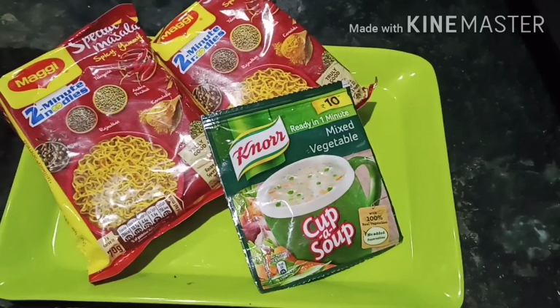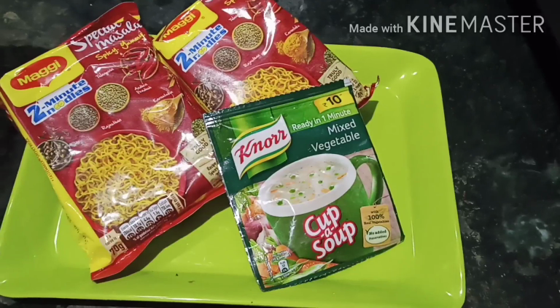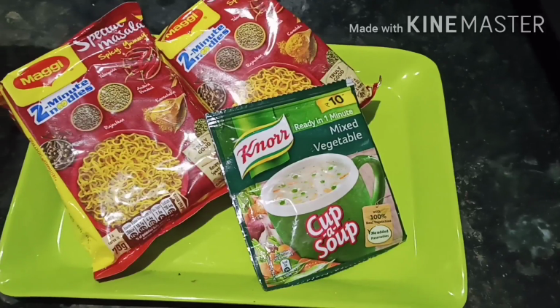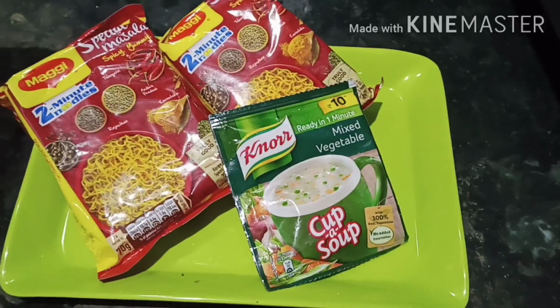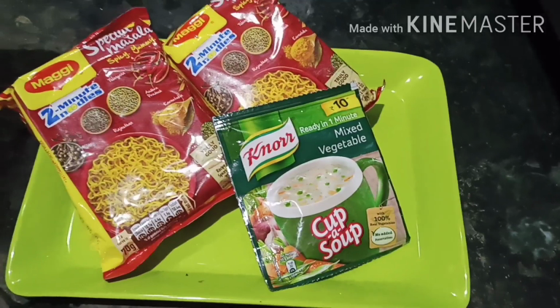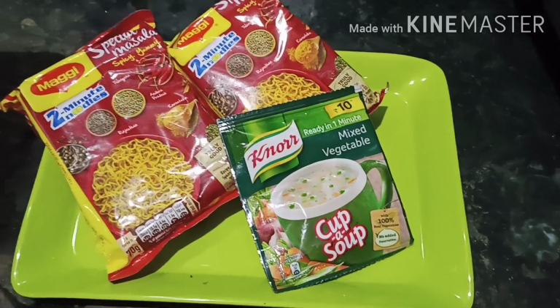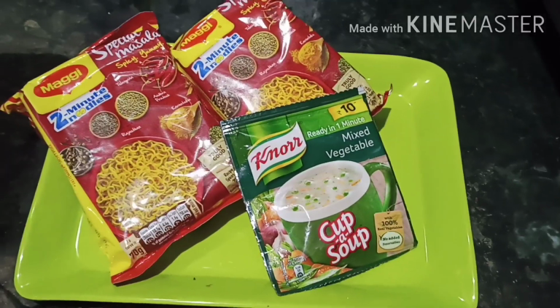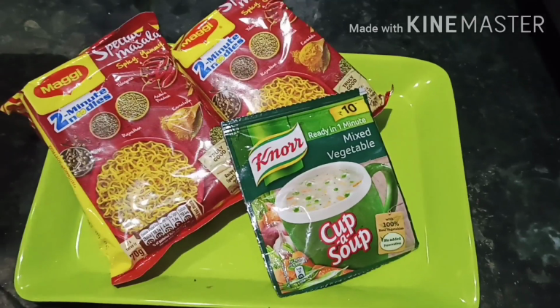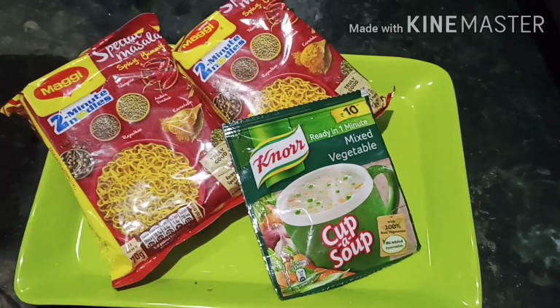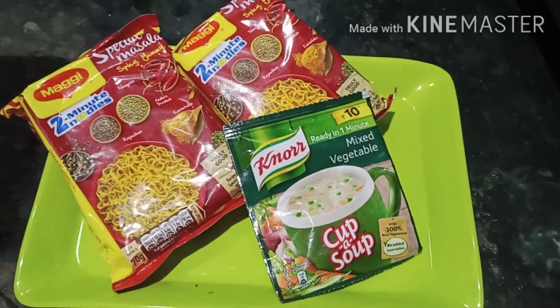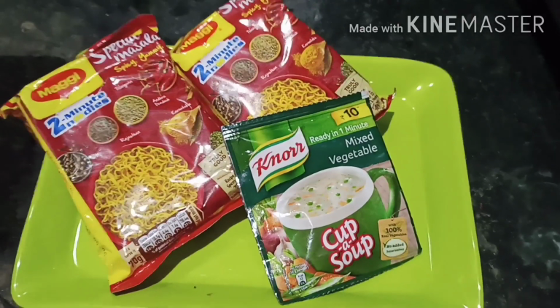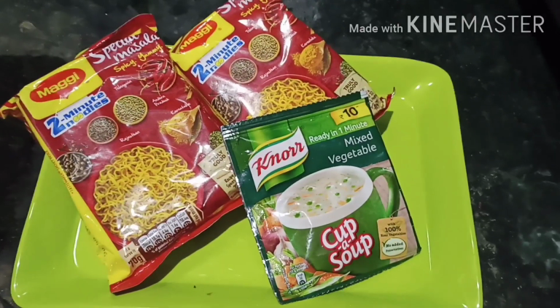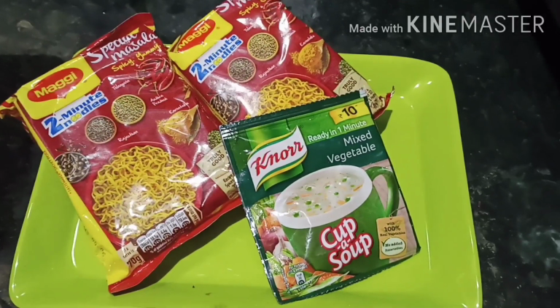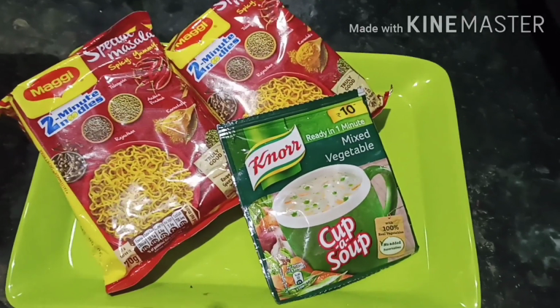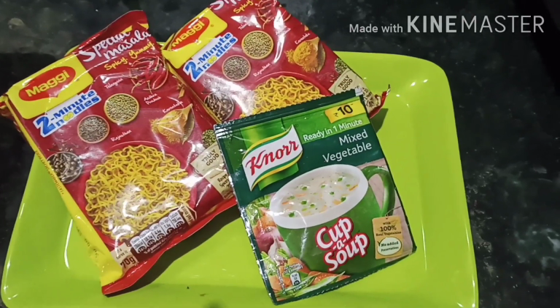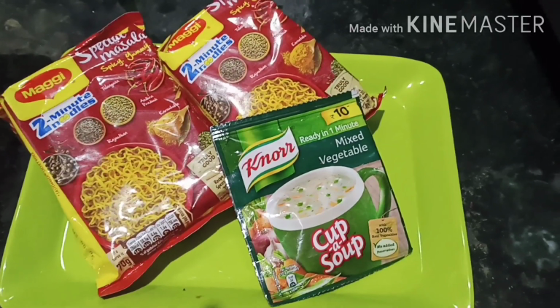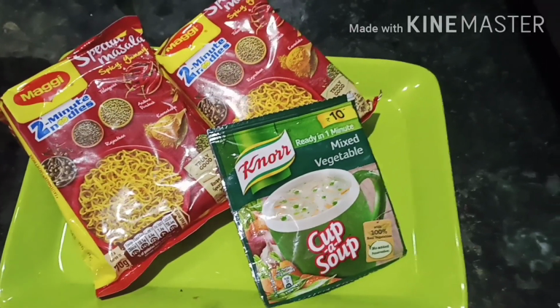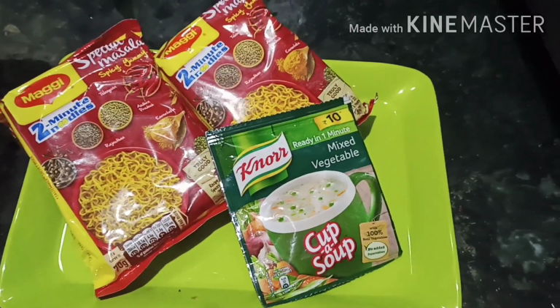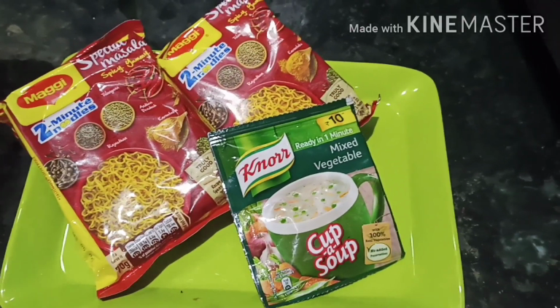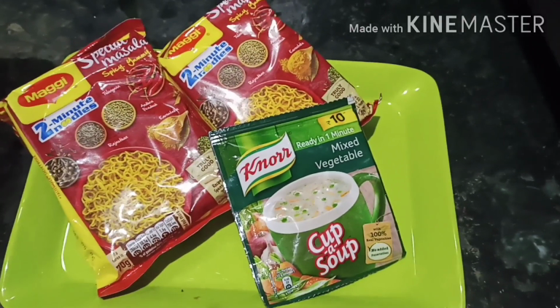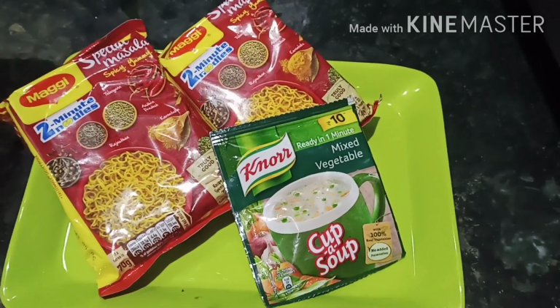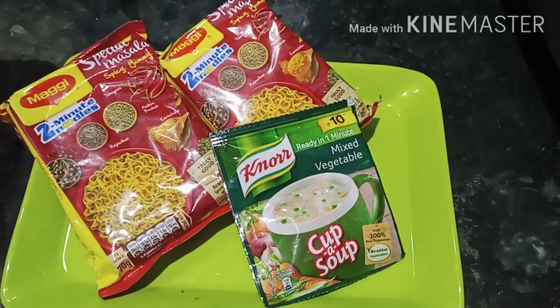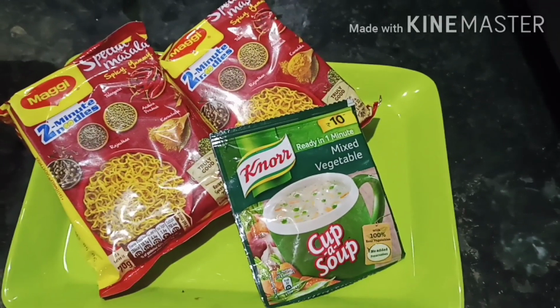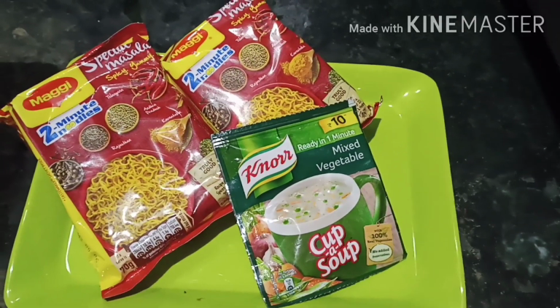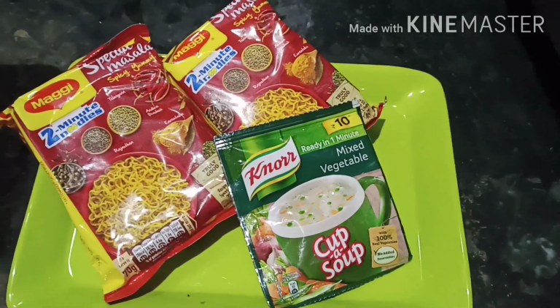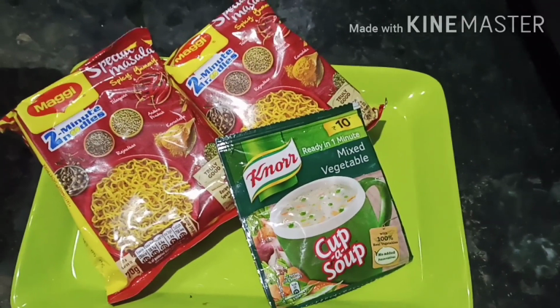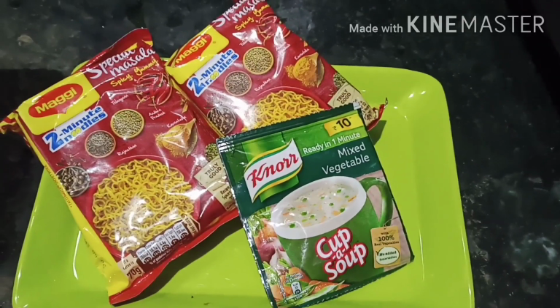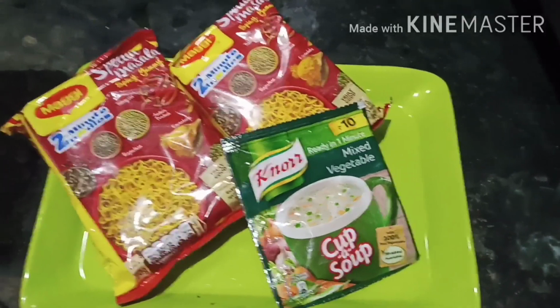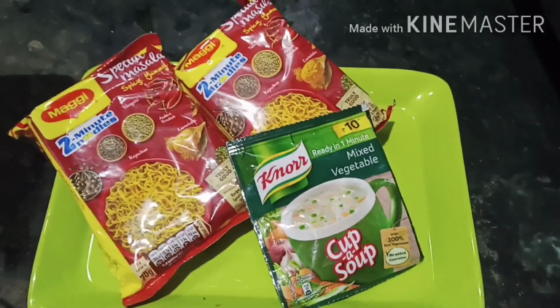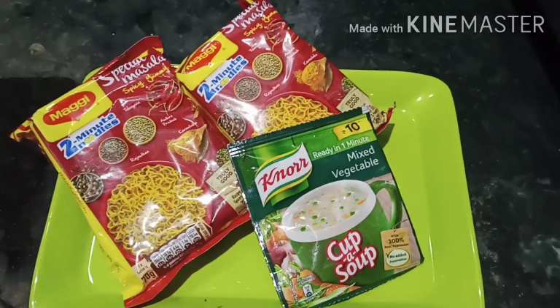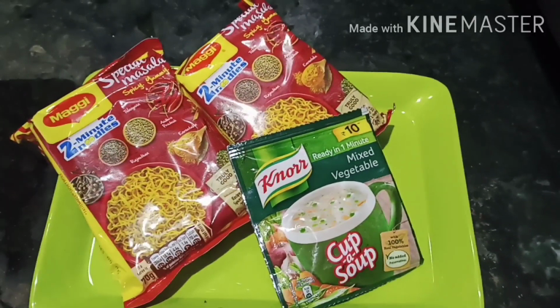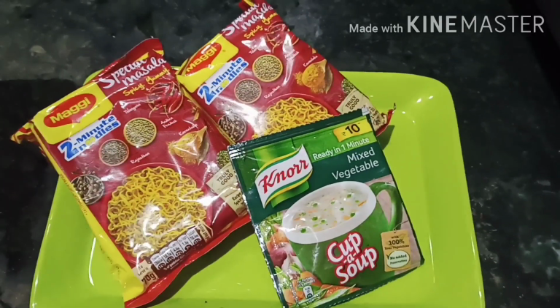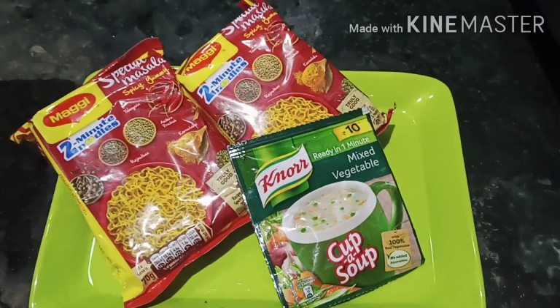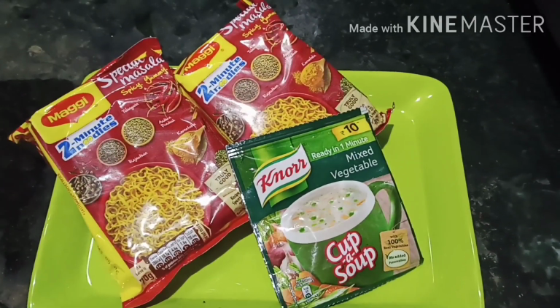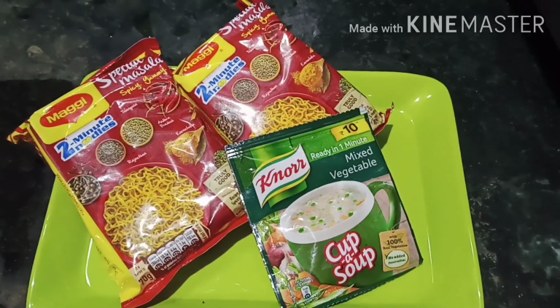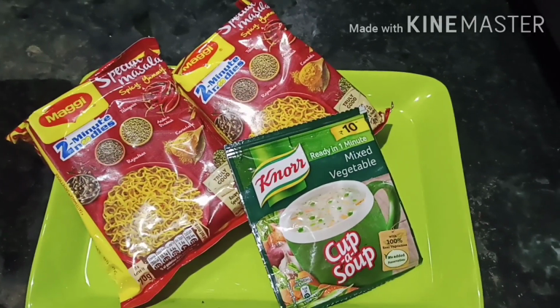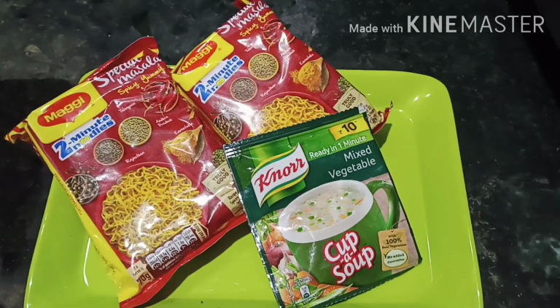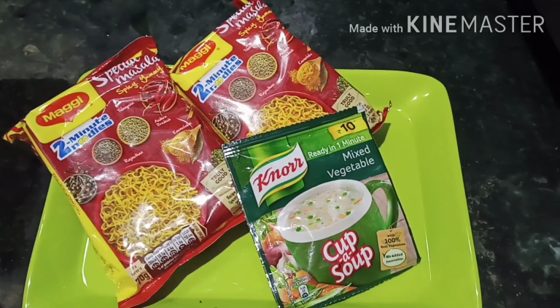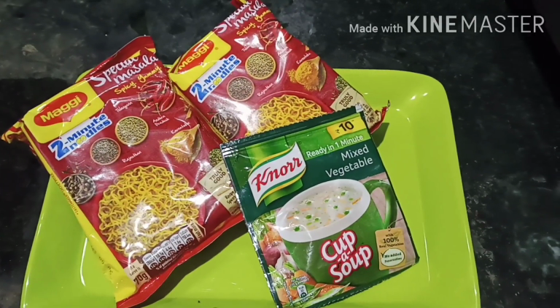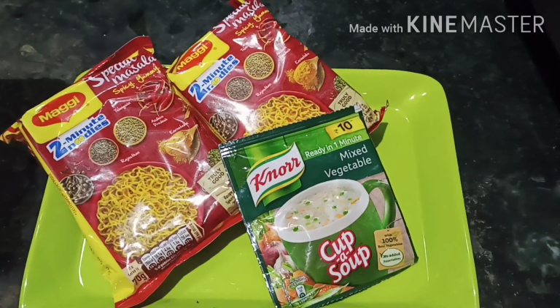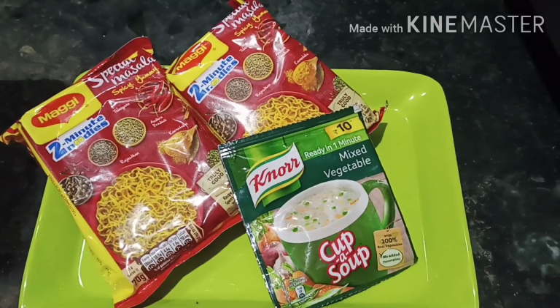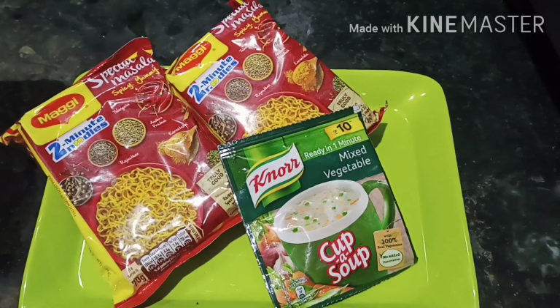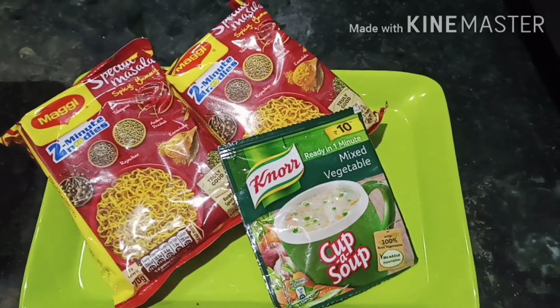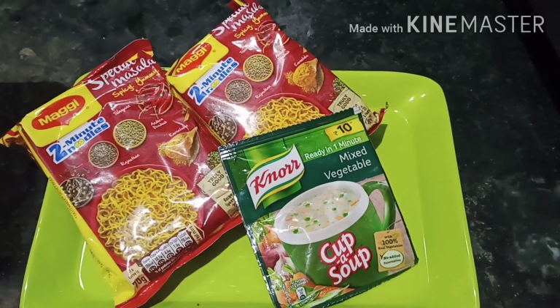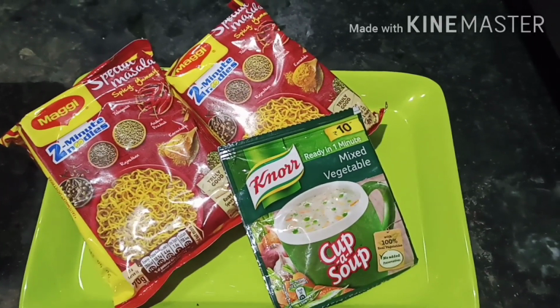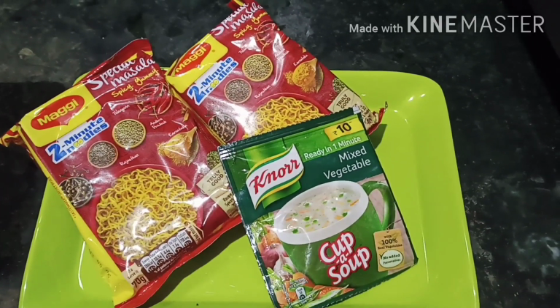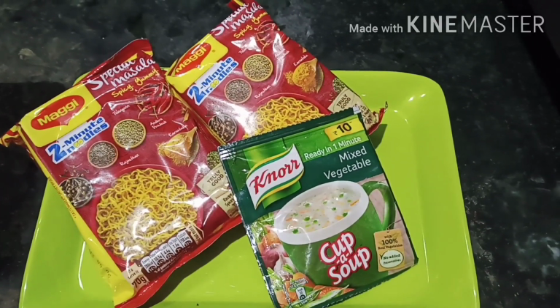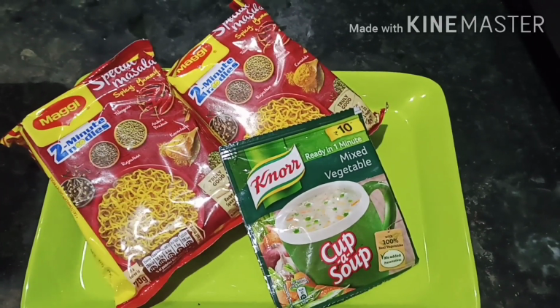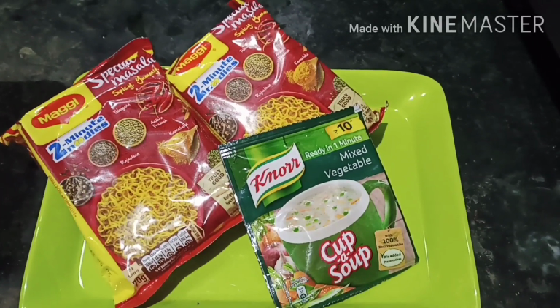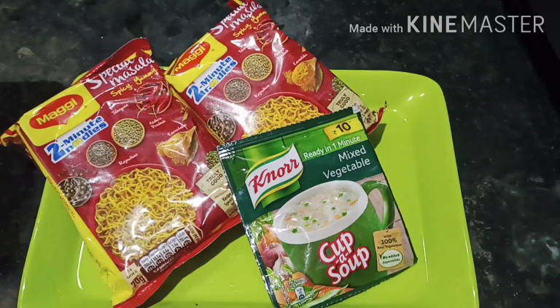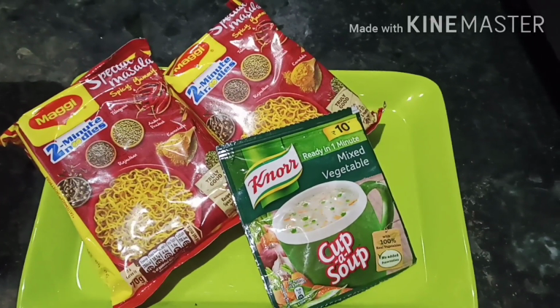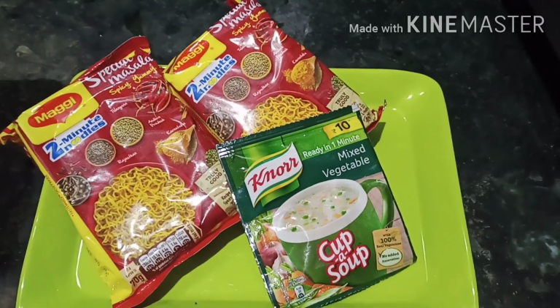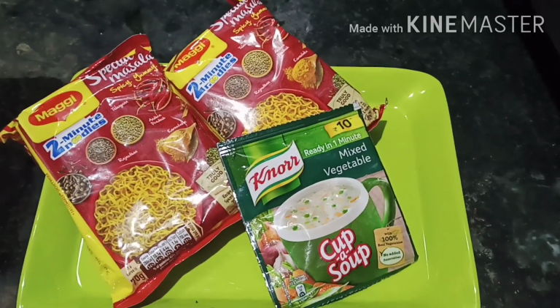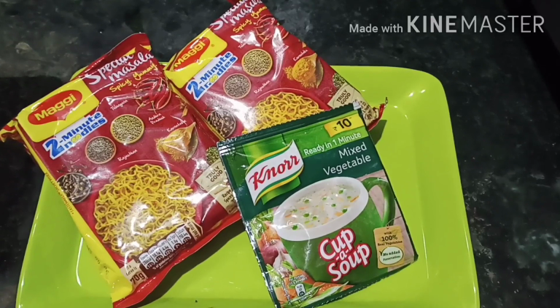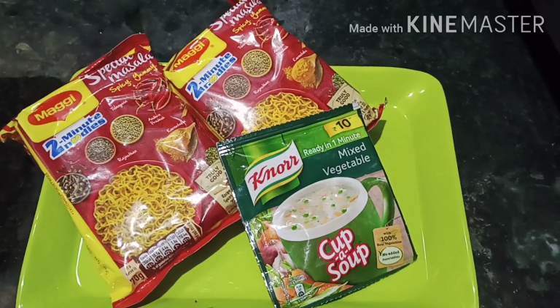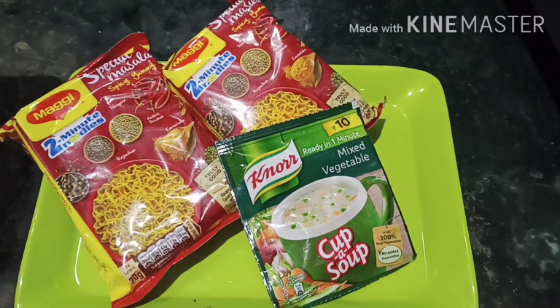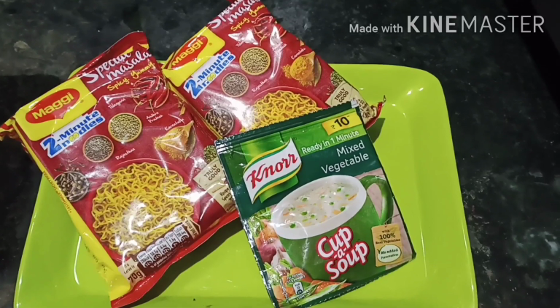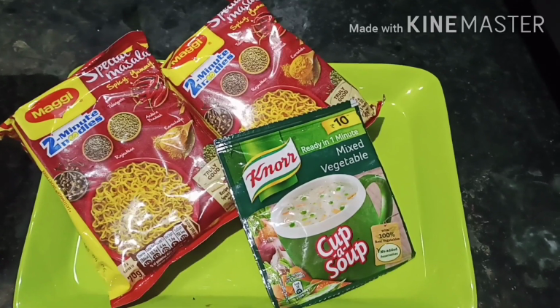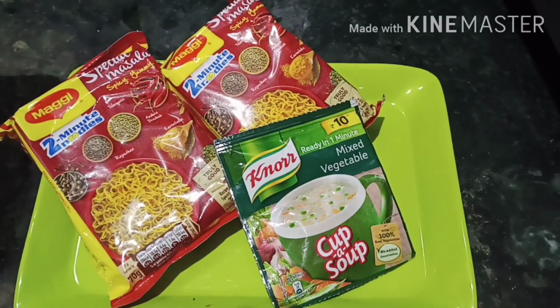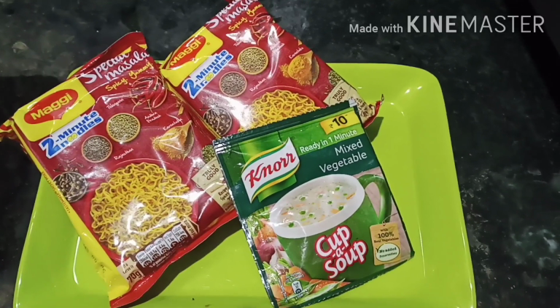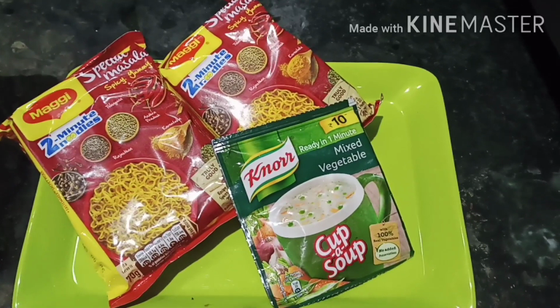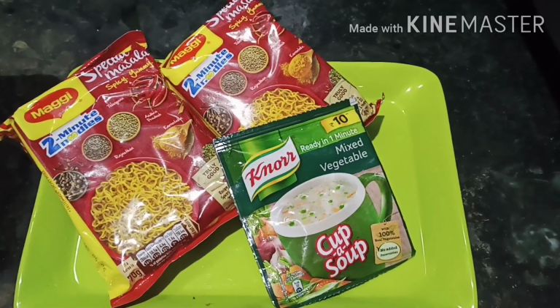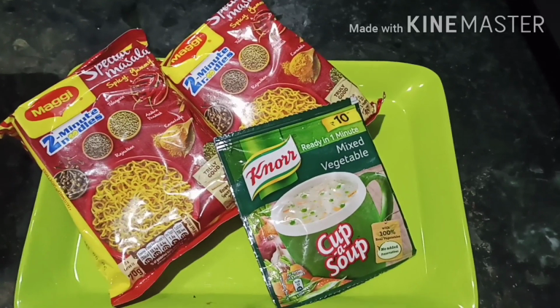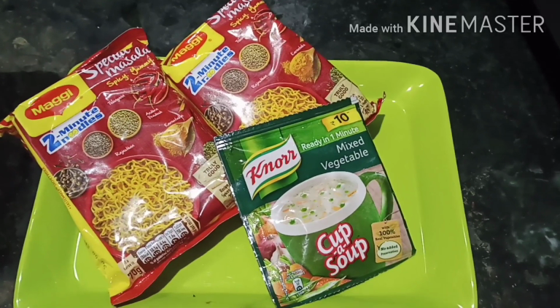Hi, Hello, Namaste. Welcome to Jyothi's vlog. We are going to make Maggi Masala with Mixed Vegetable Soup.